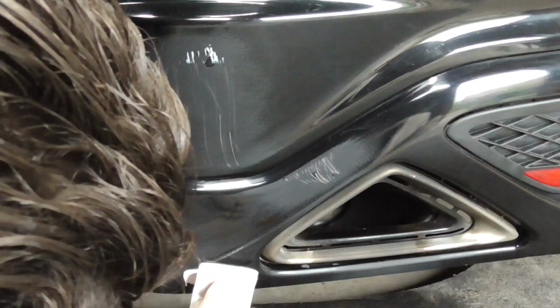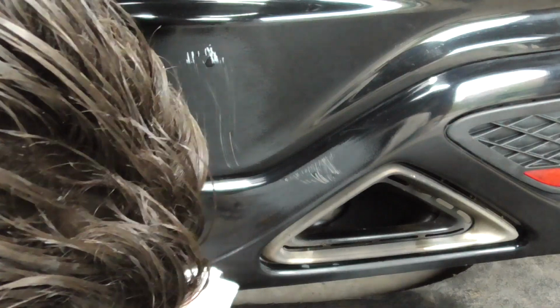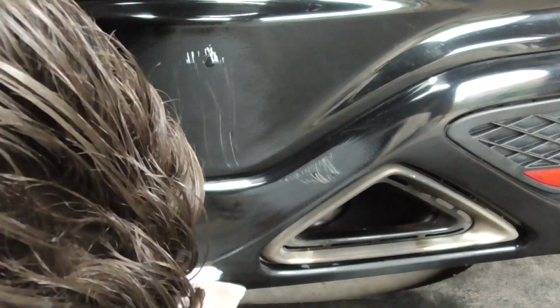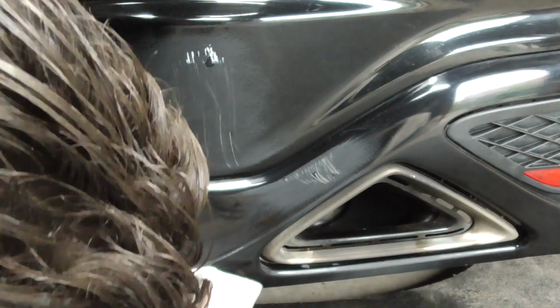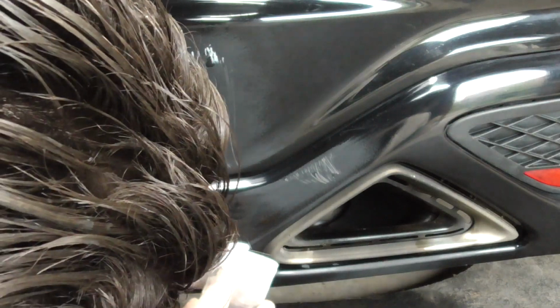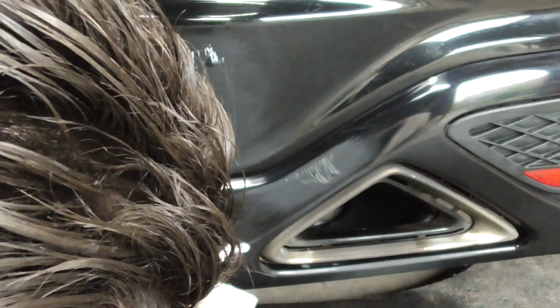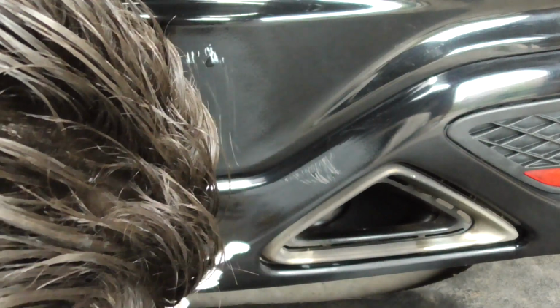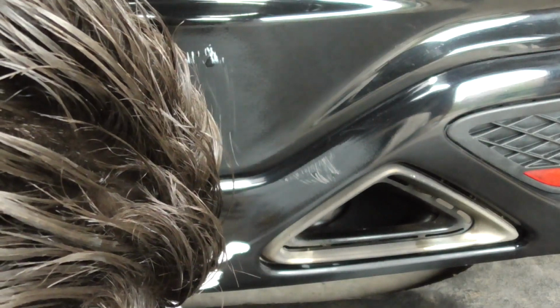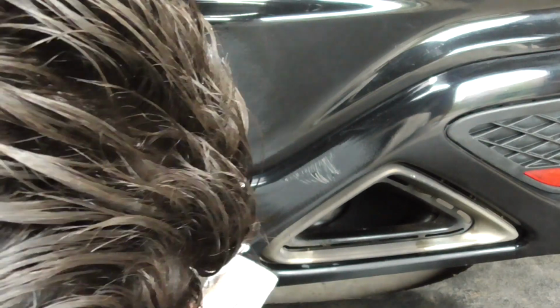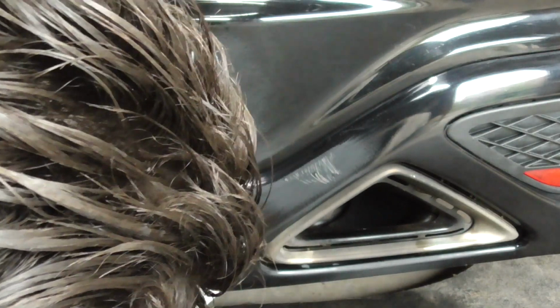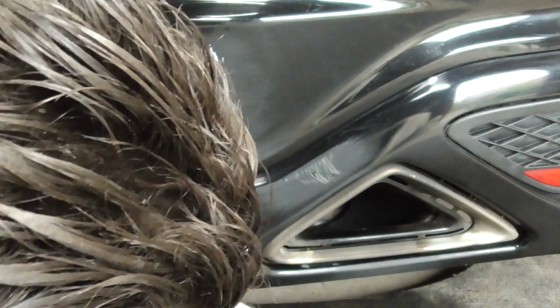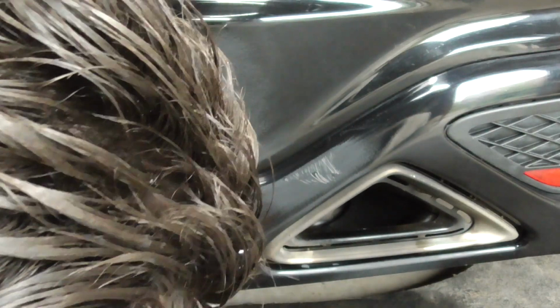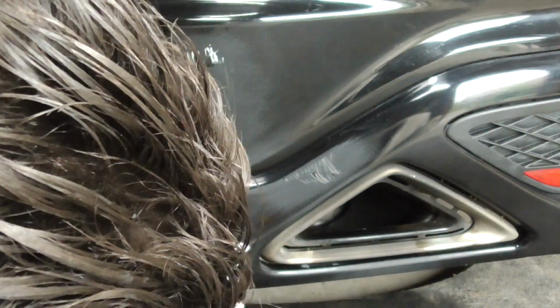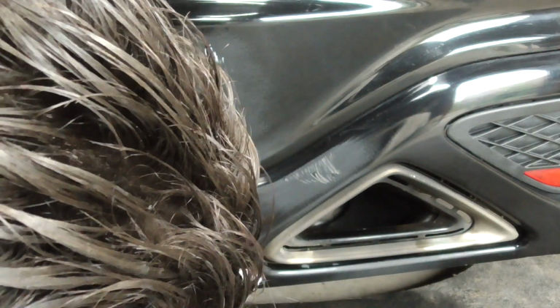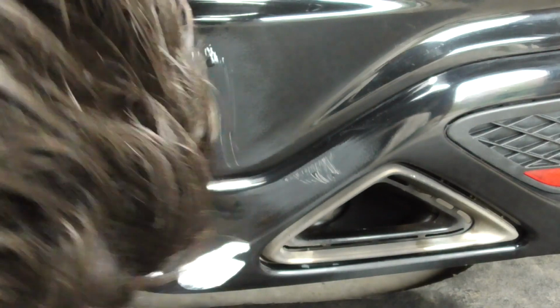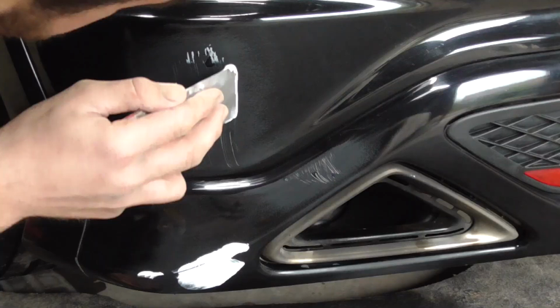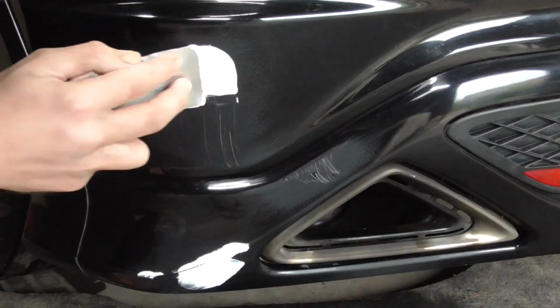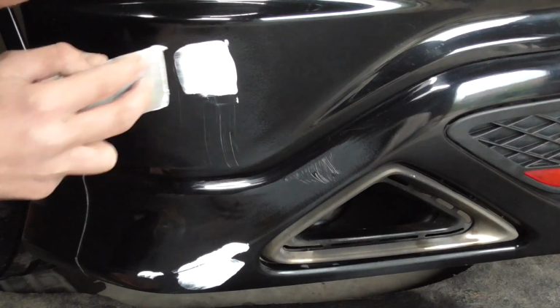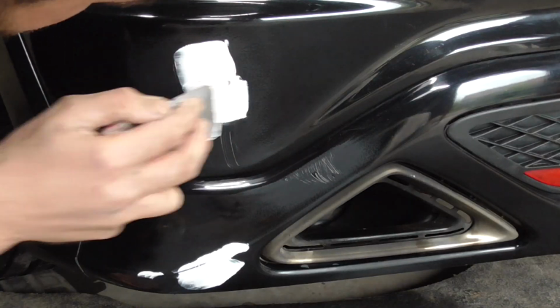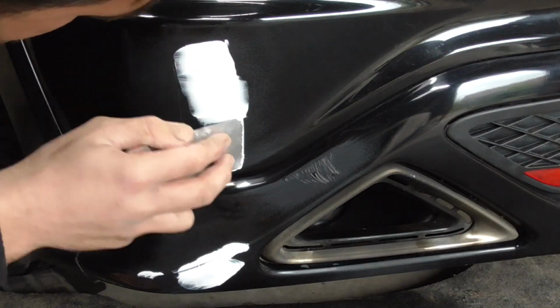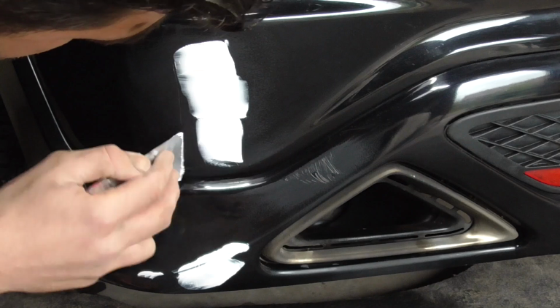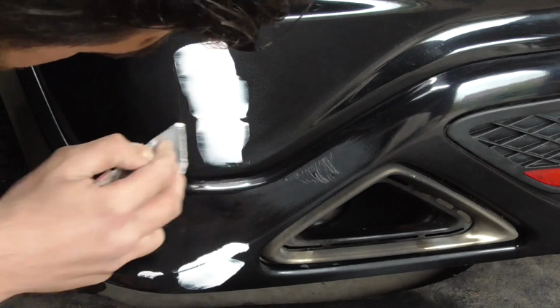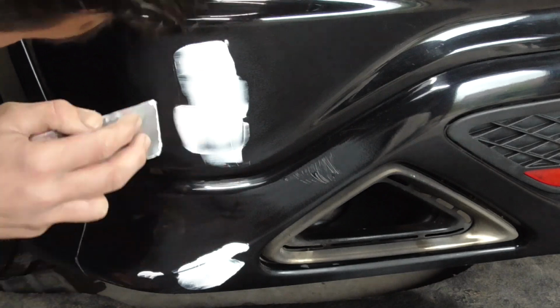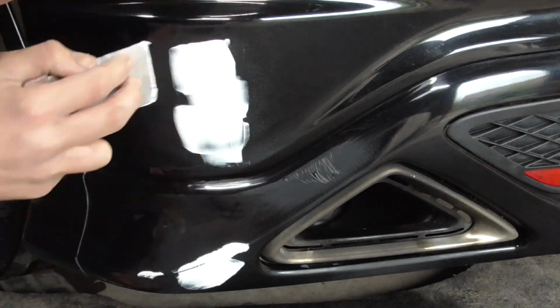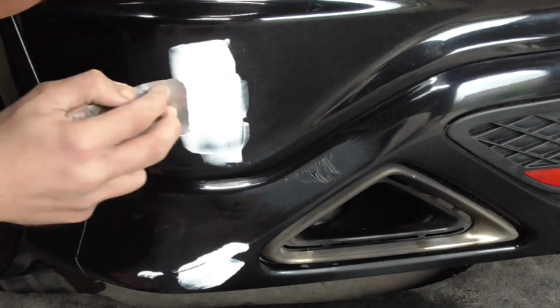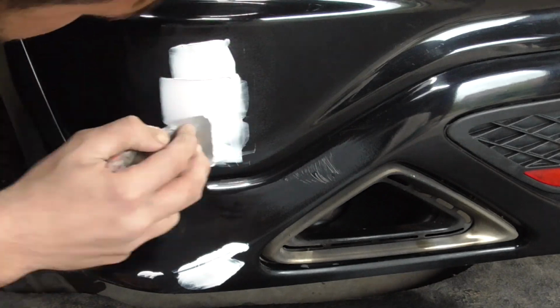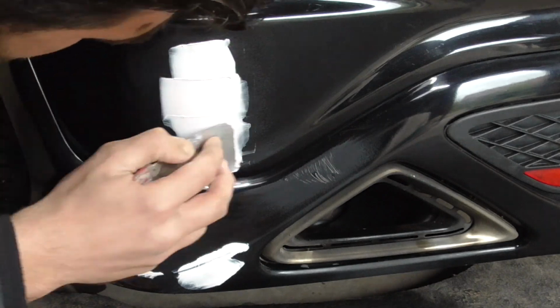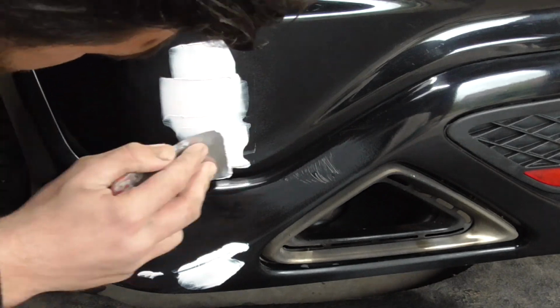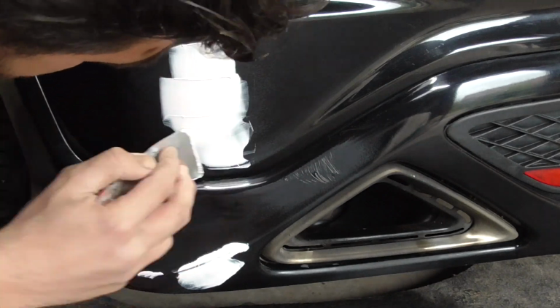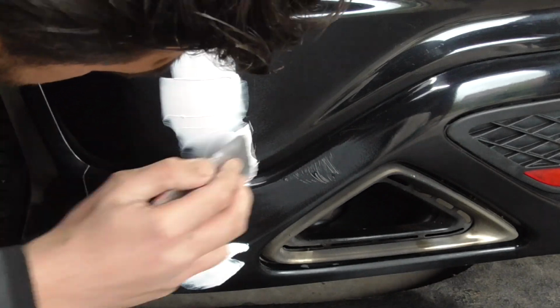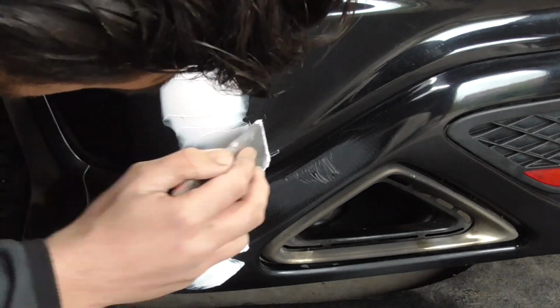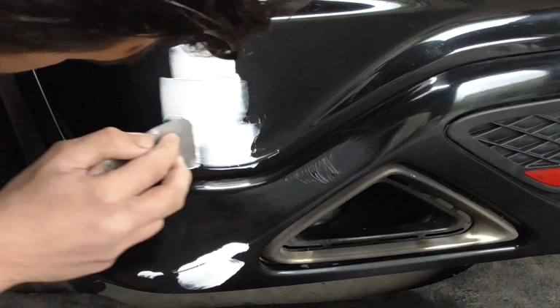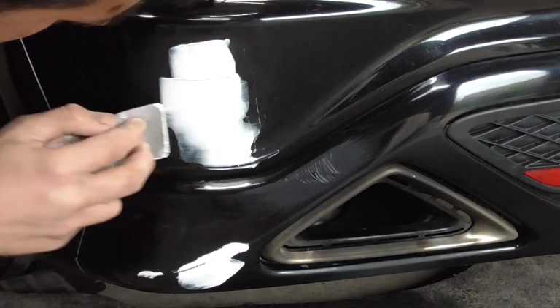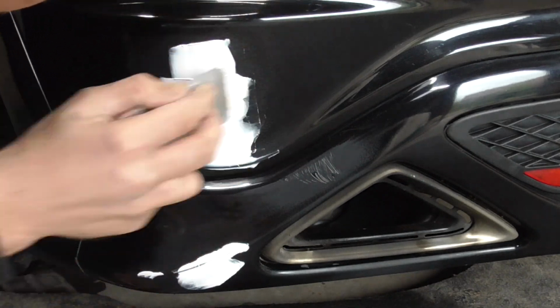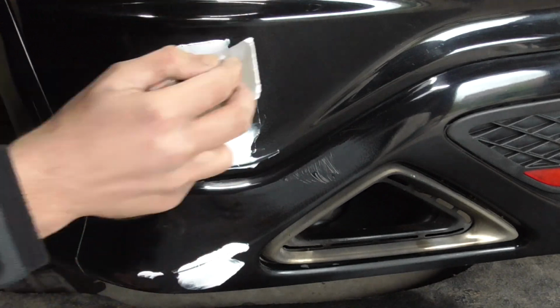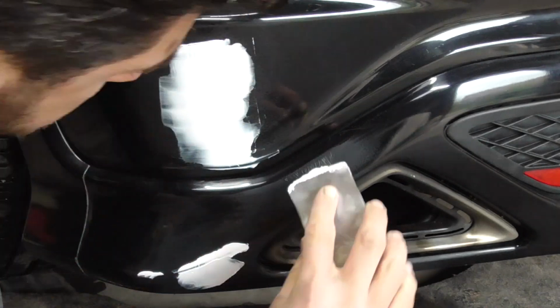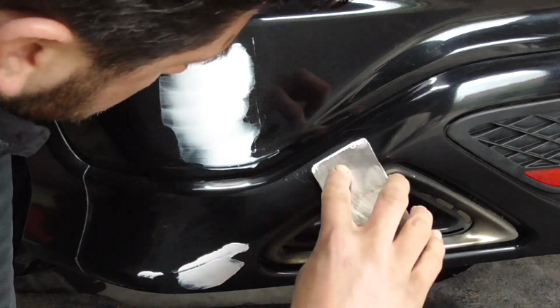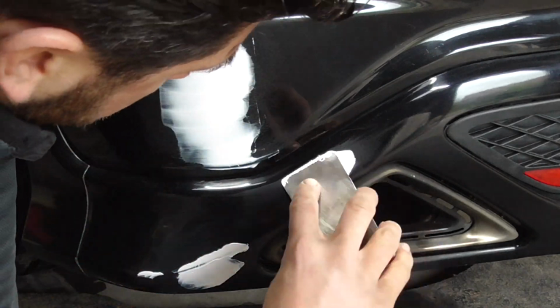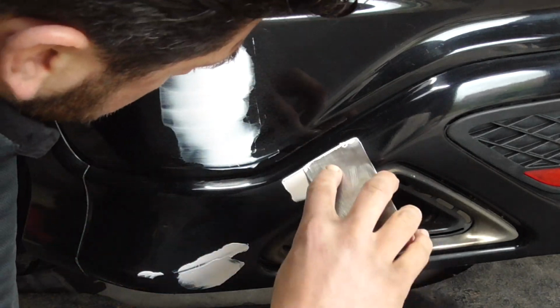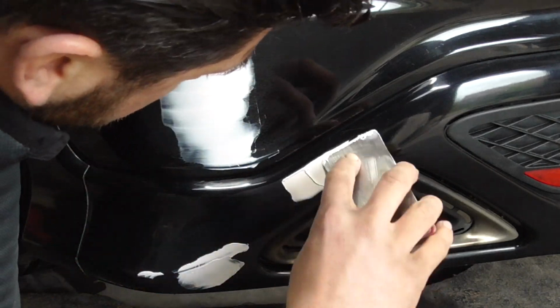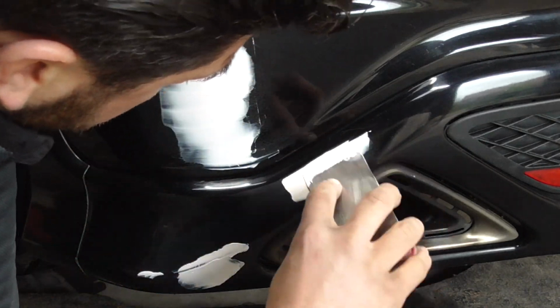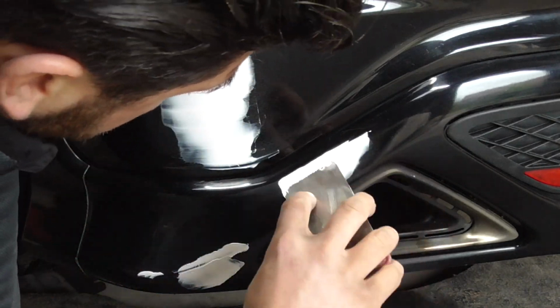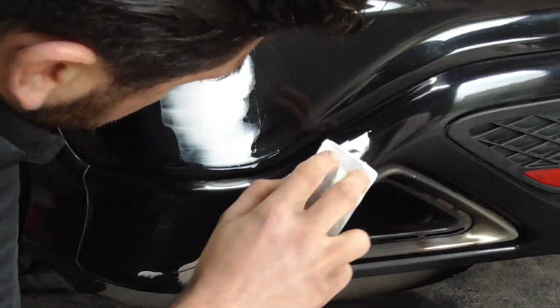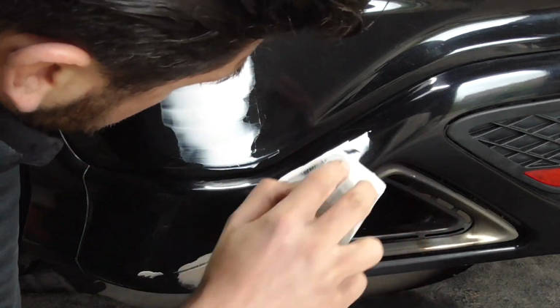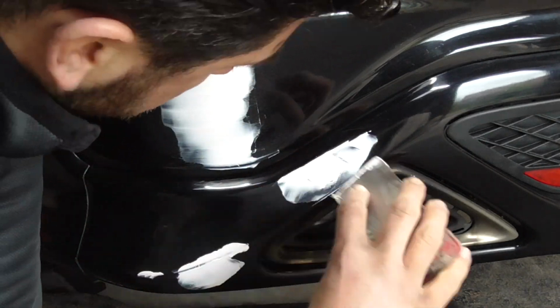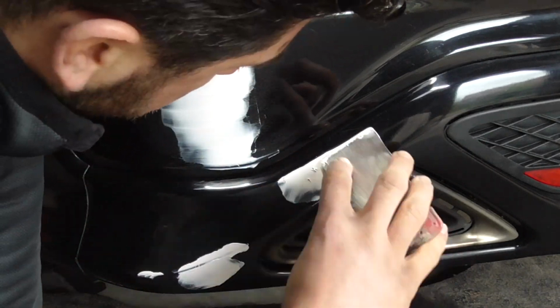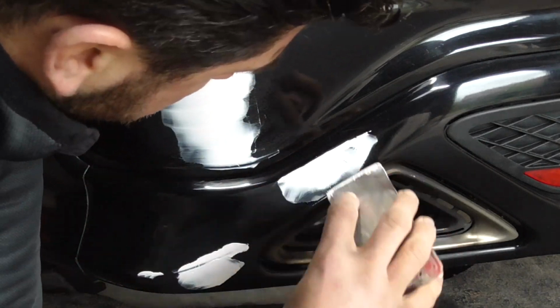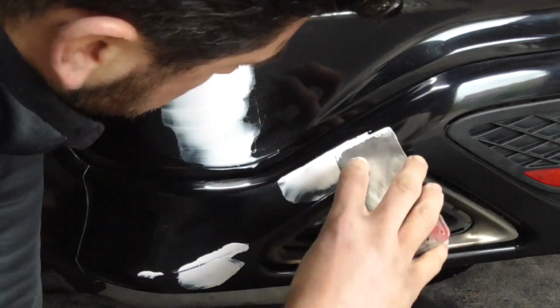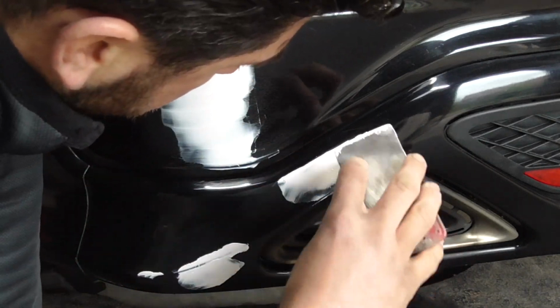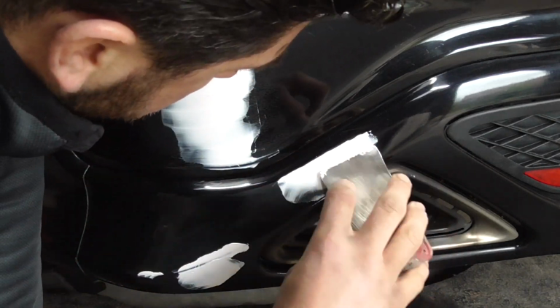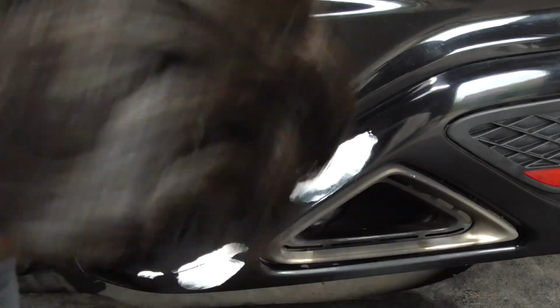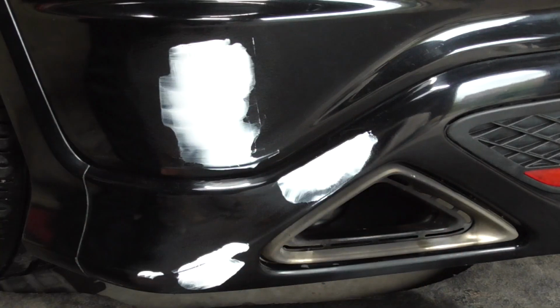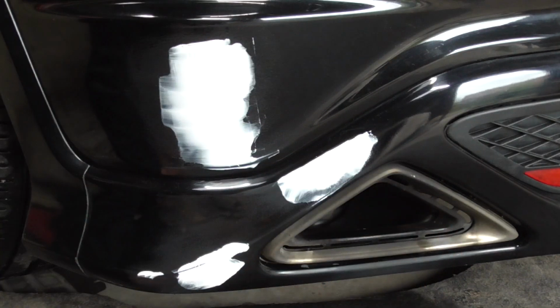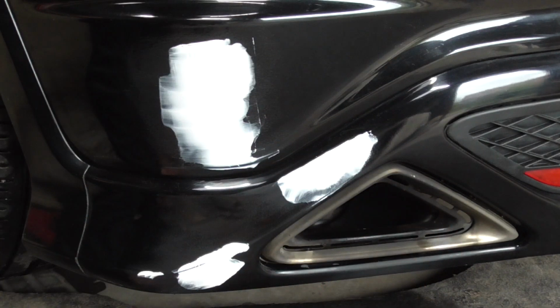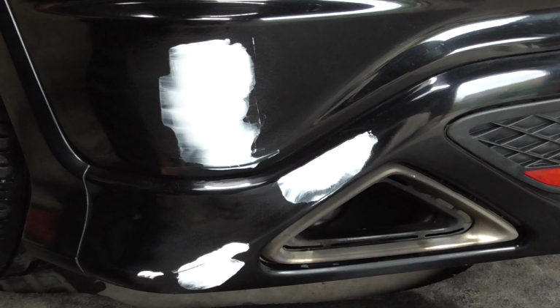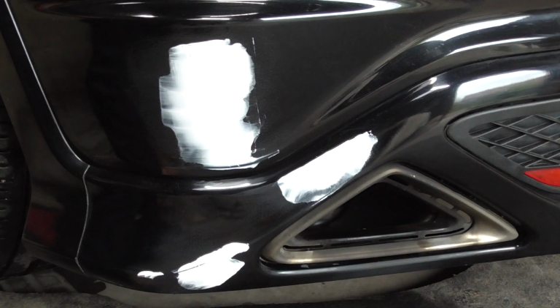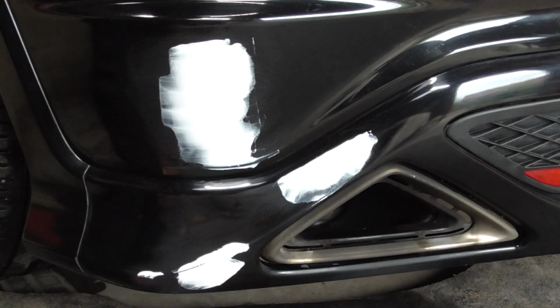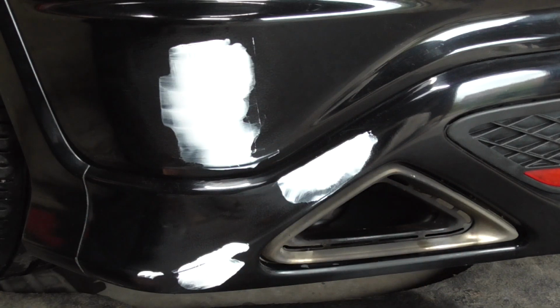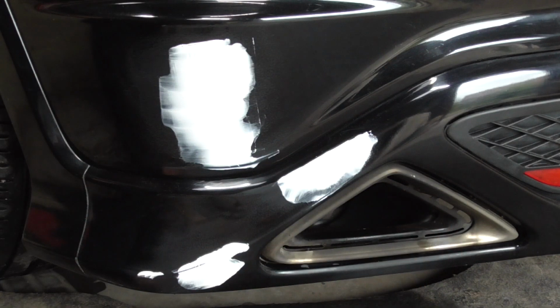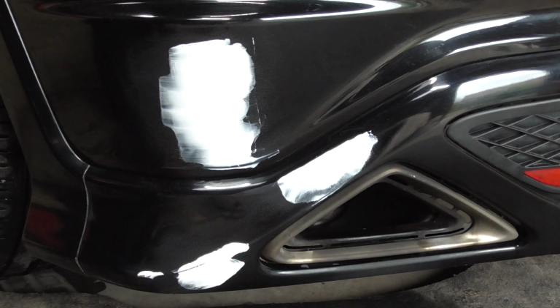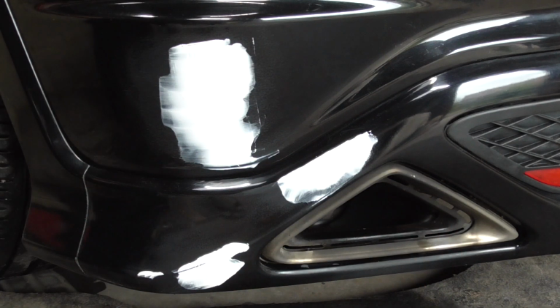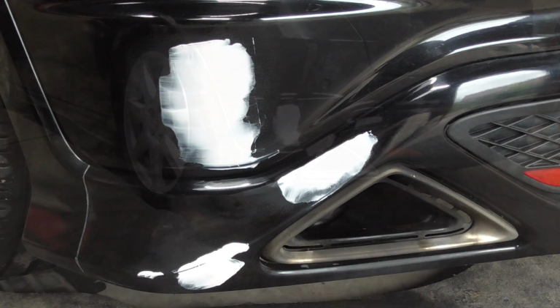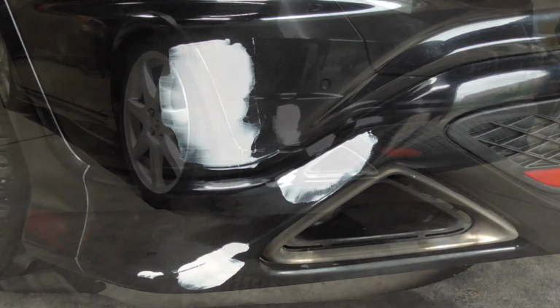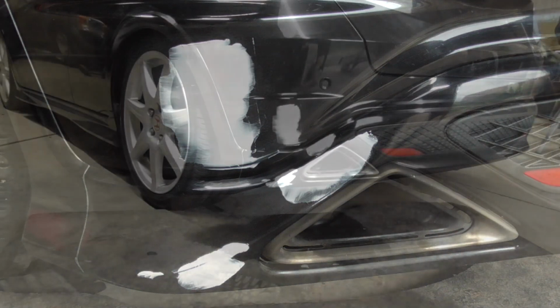With that done, it's time to fill the low areas caused by the damage. For this, I use standard, off-the-shelf, 2K automotive body filler.